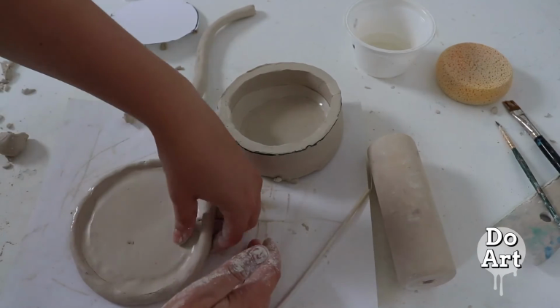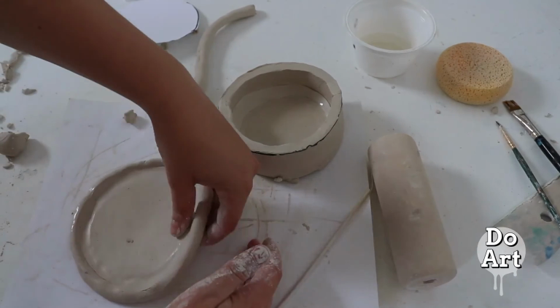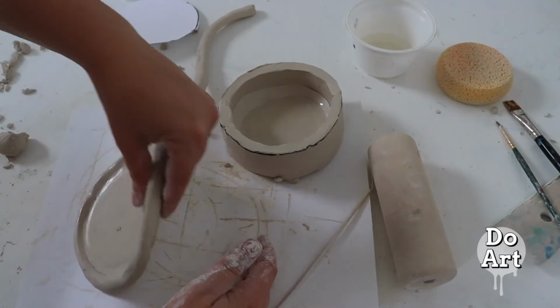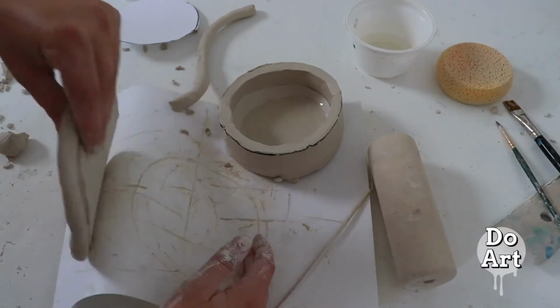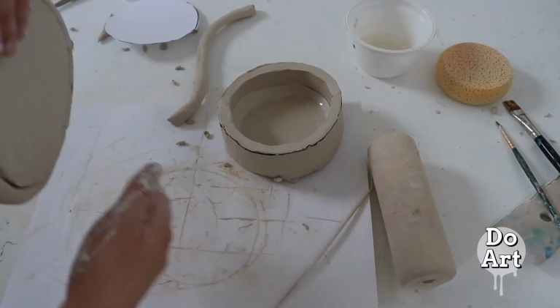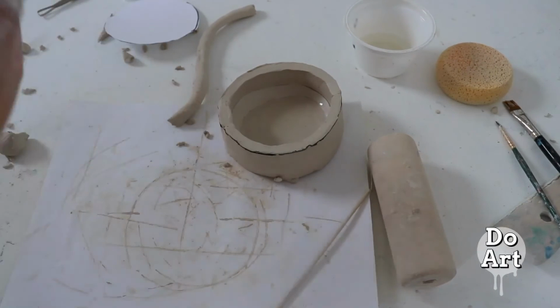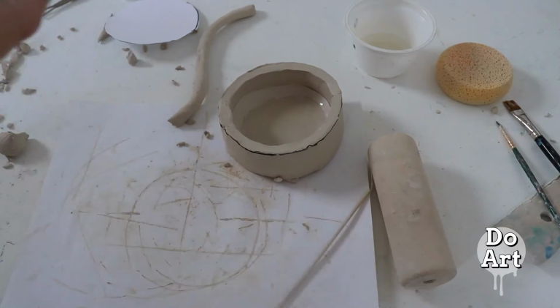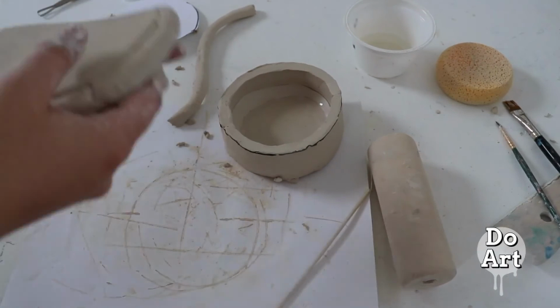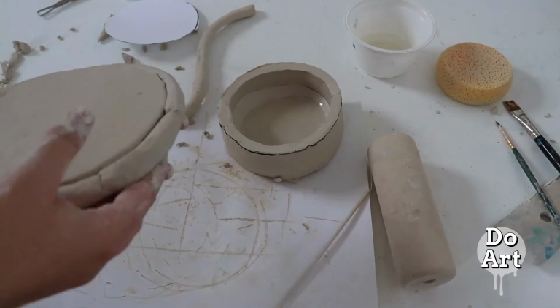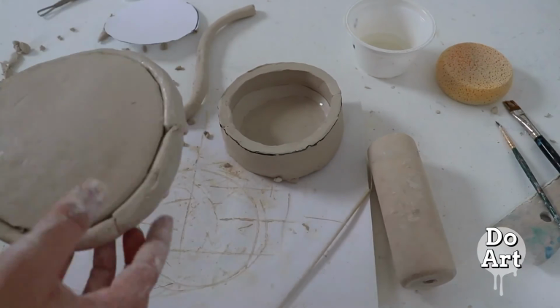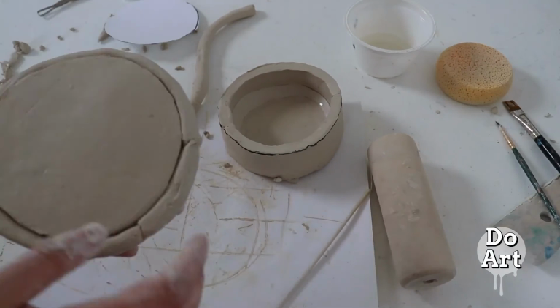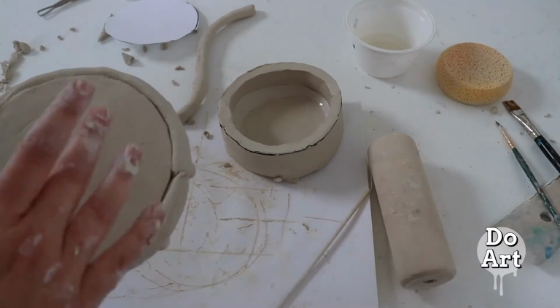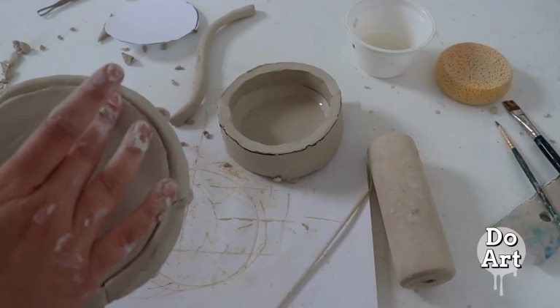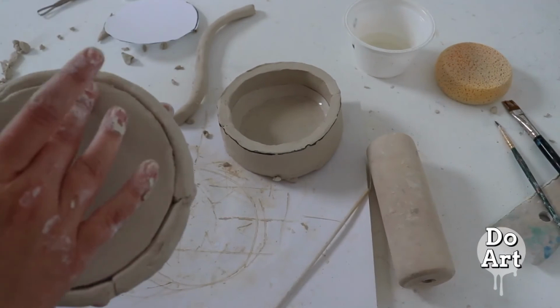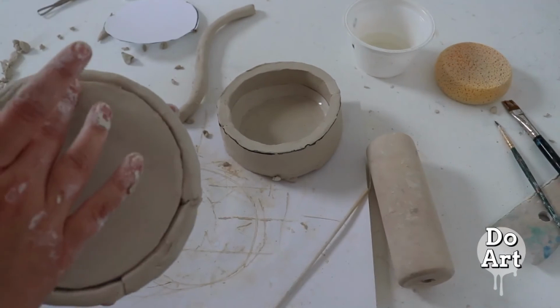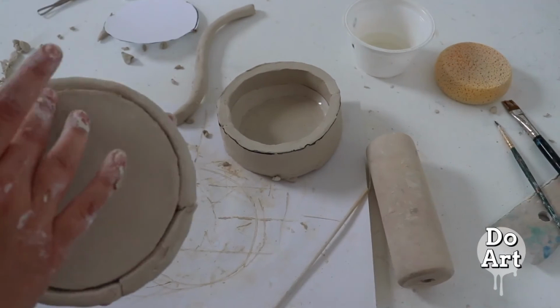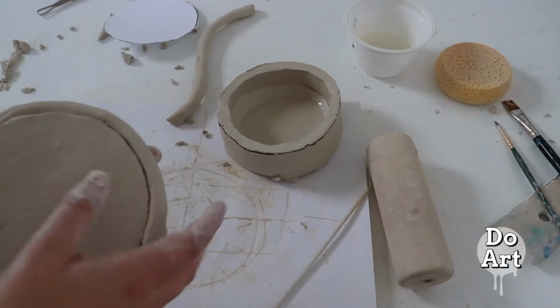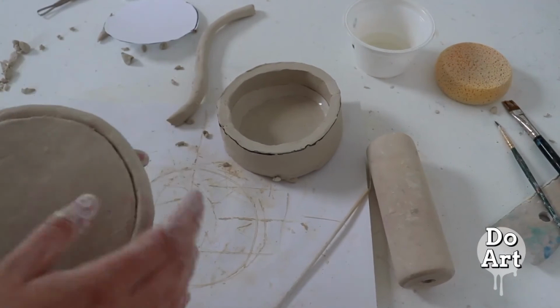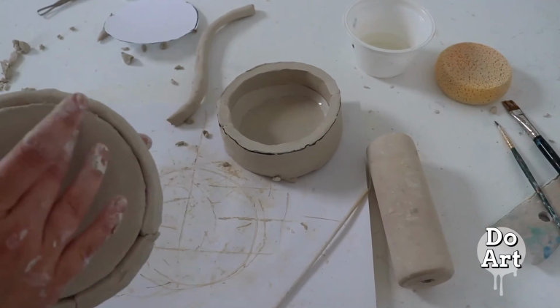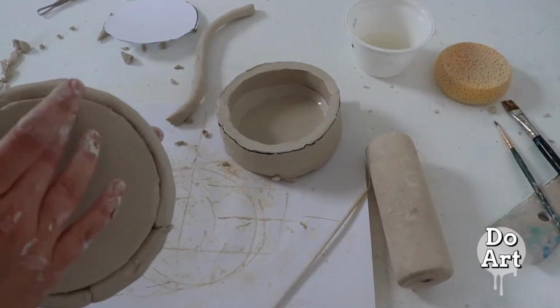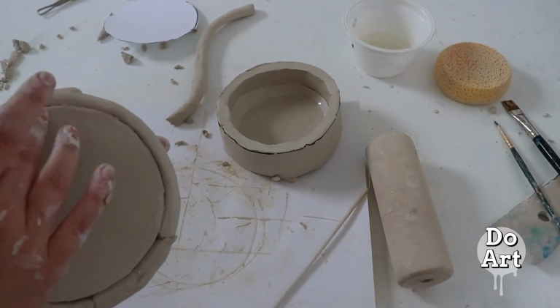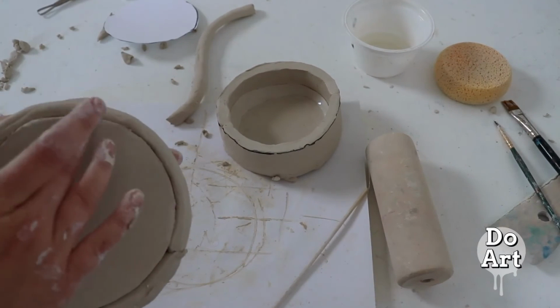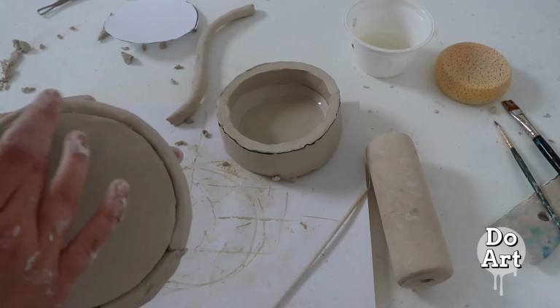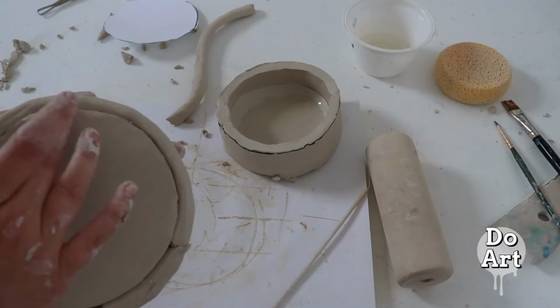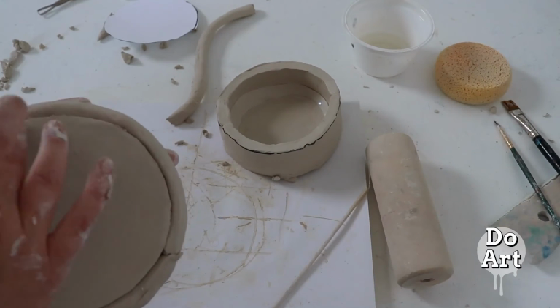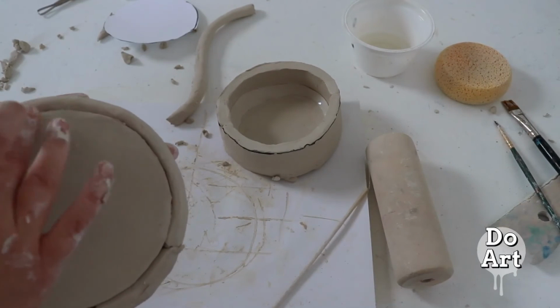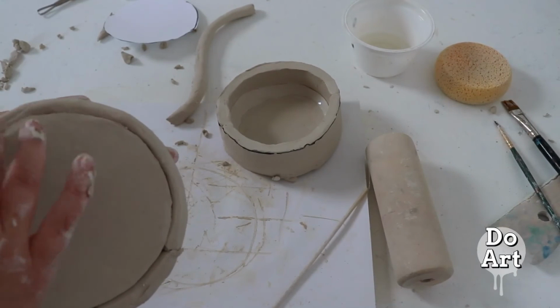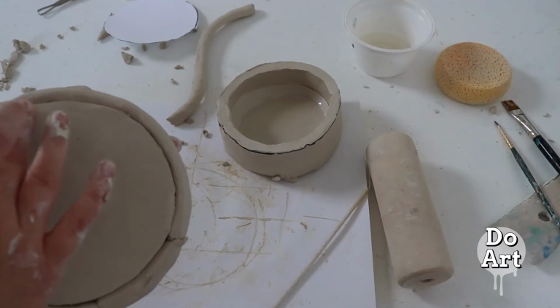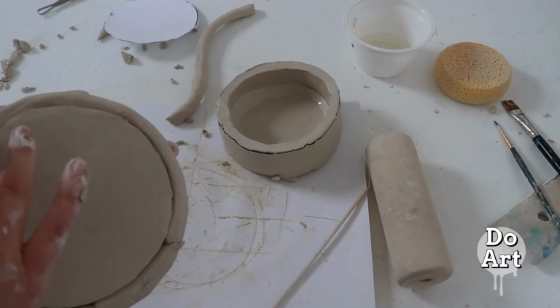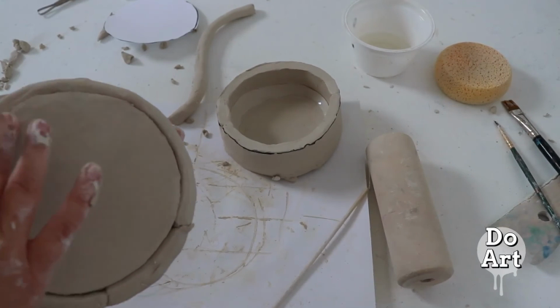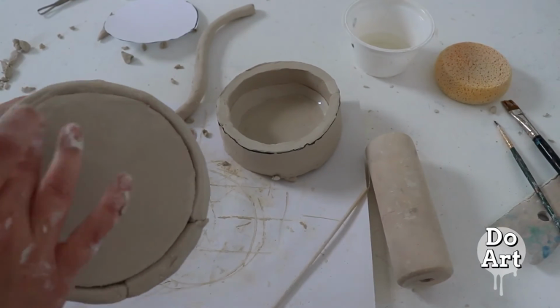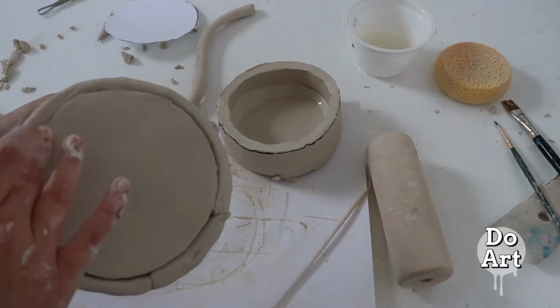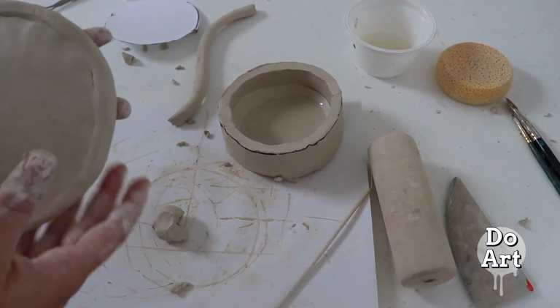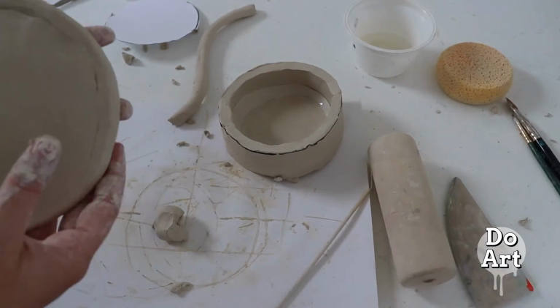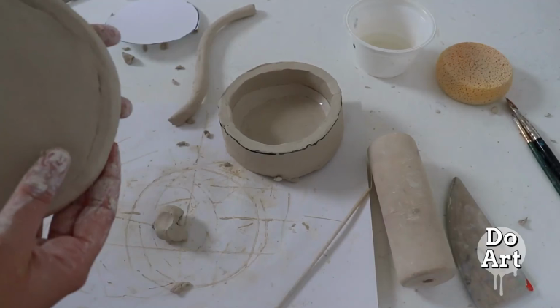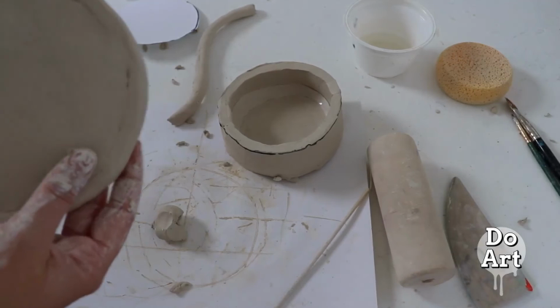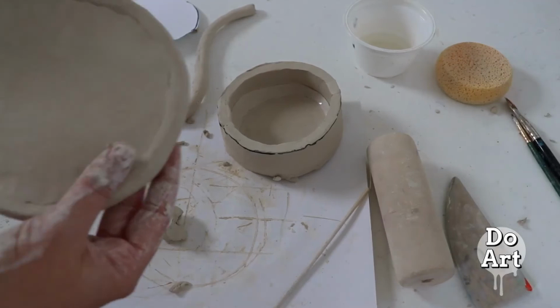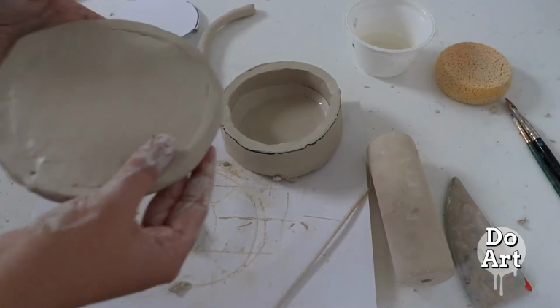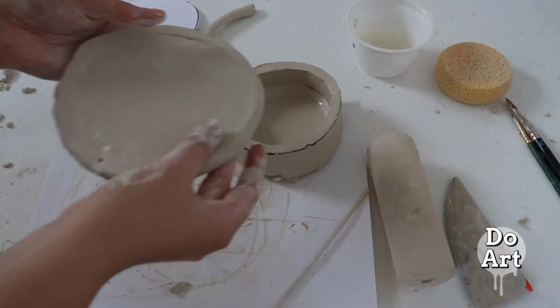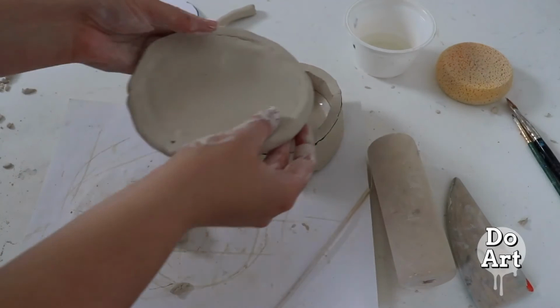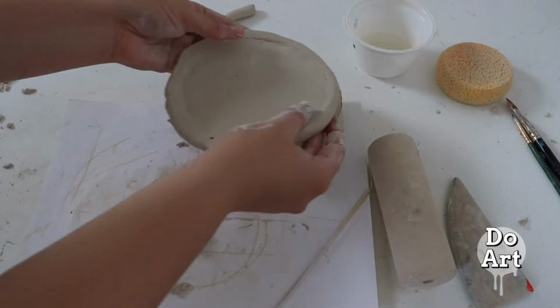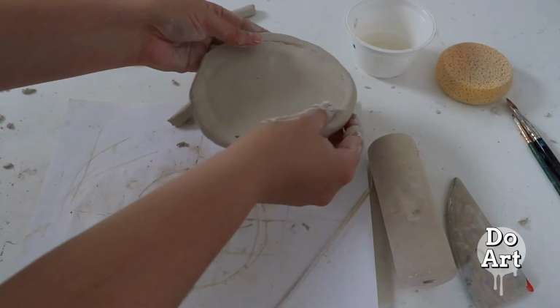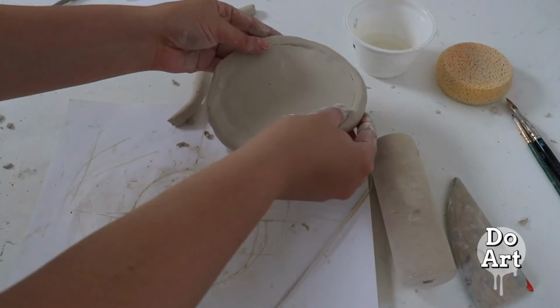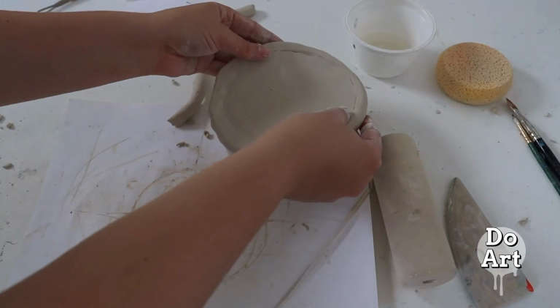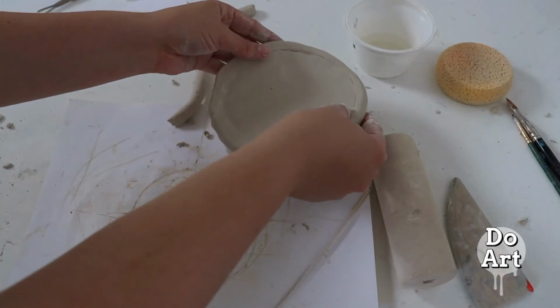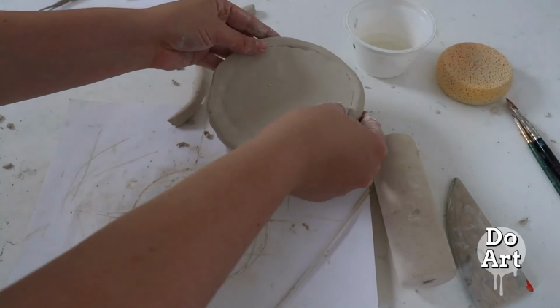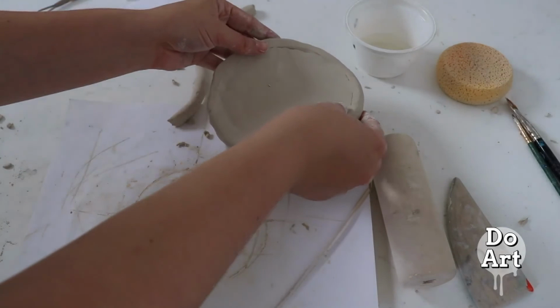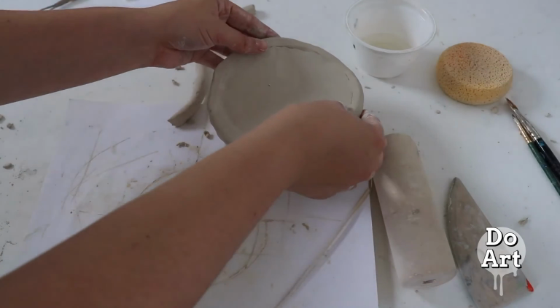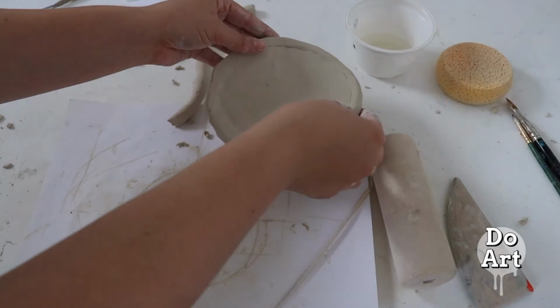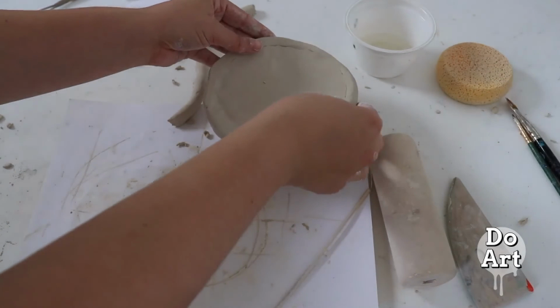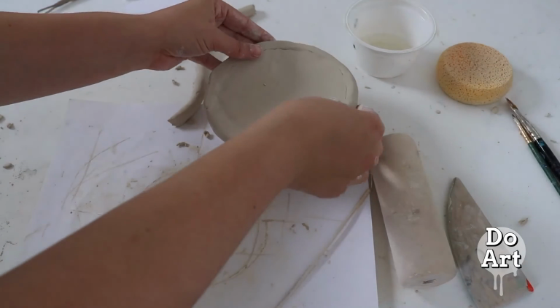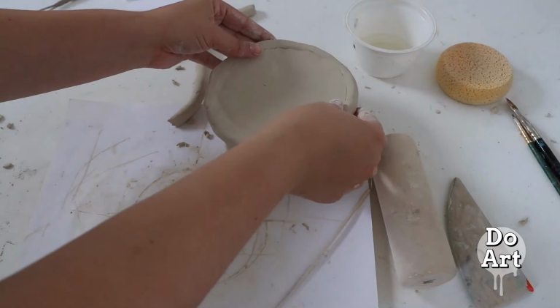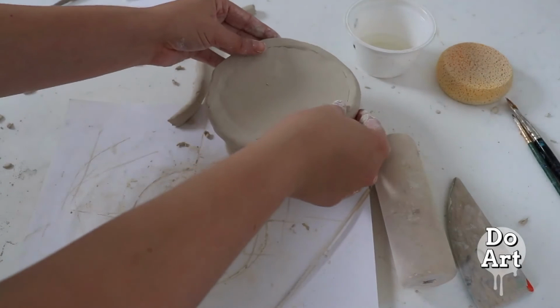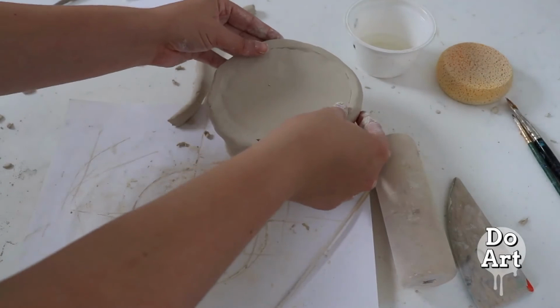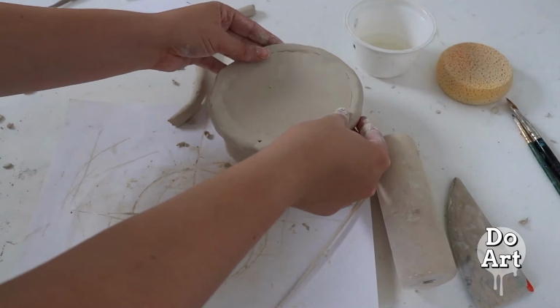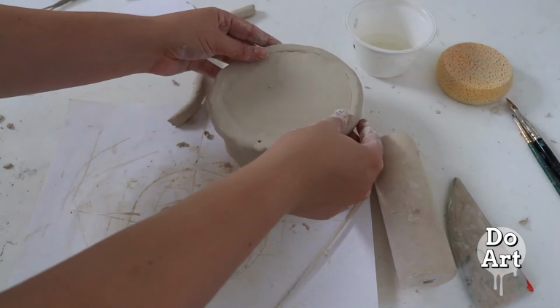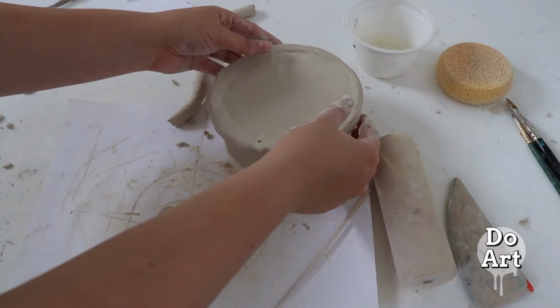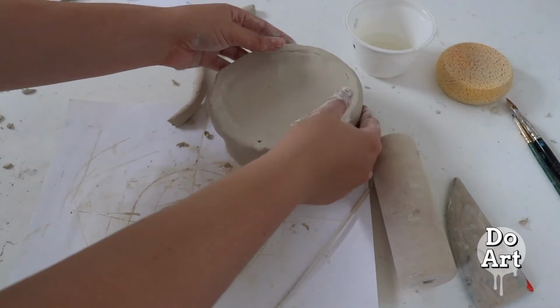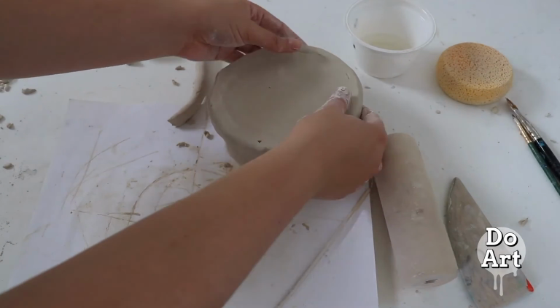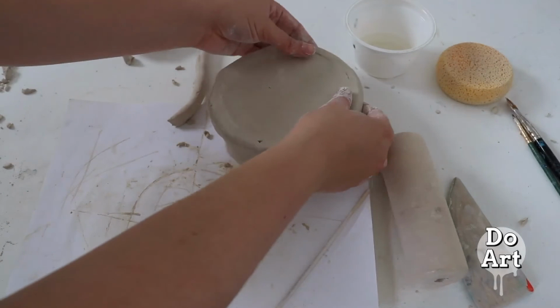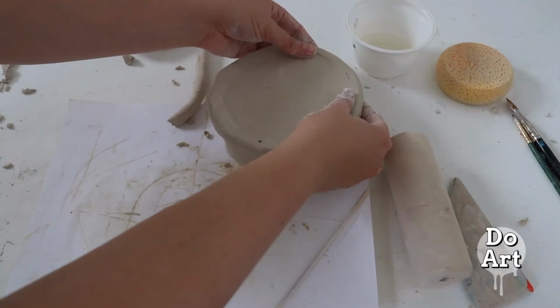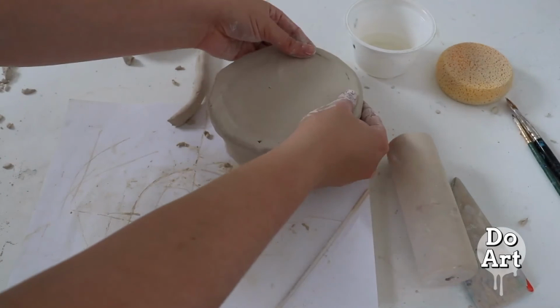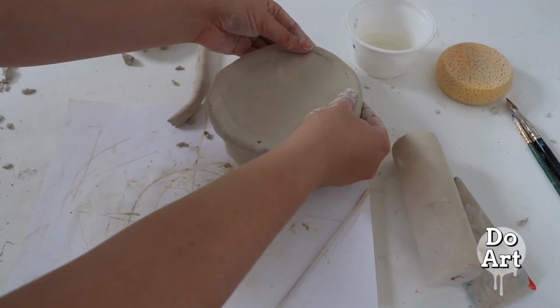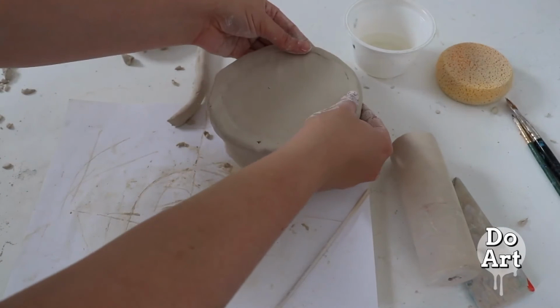Then you'll want to flip it over and smooth out the top, and then you can set it on your box.